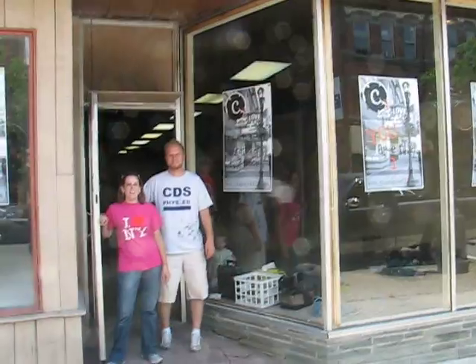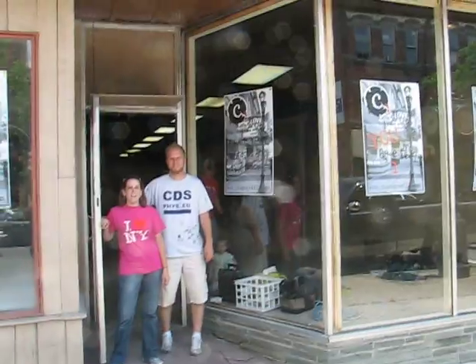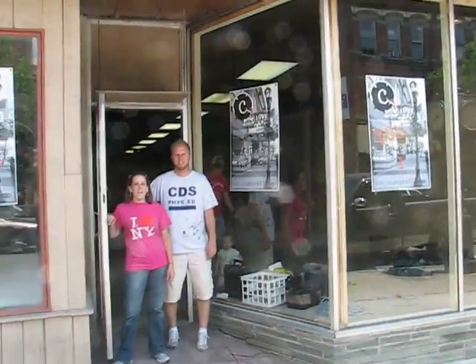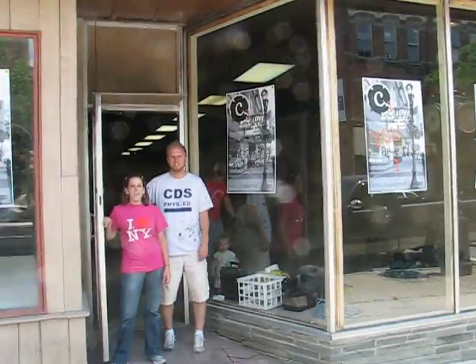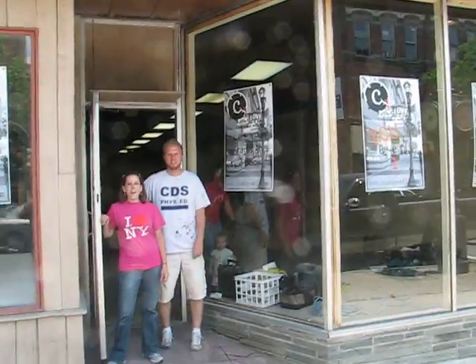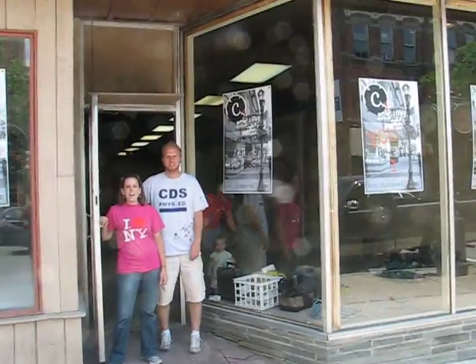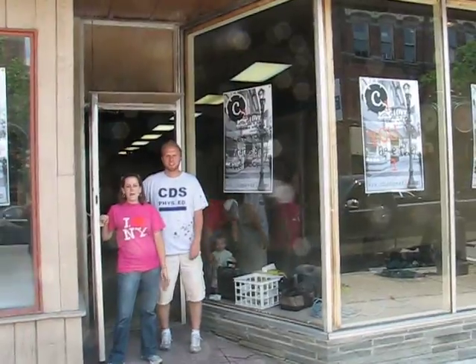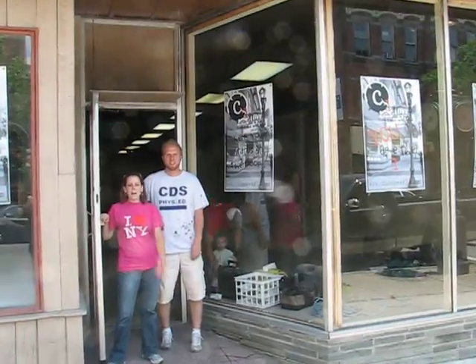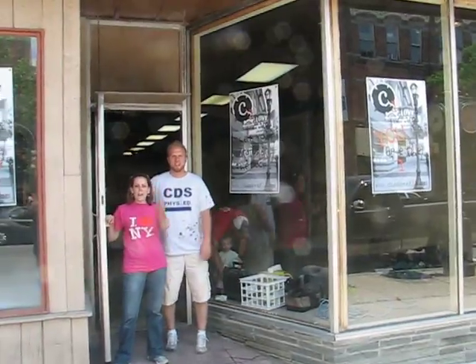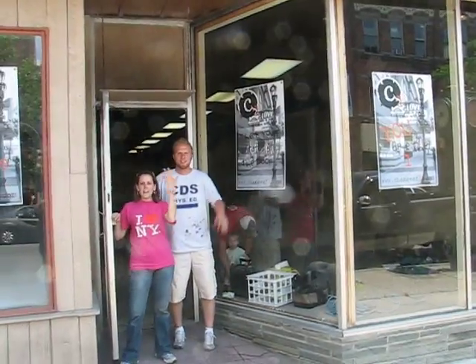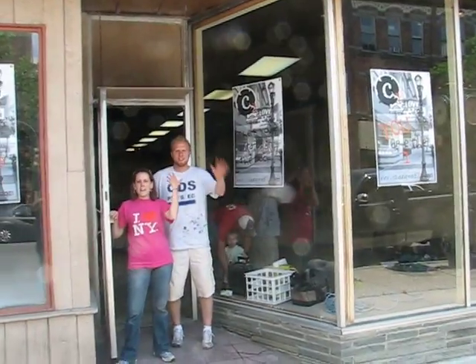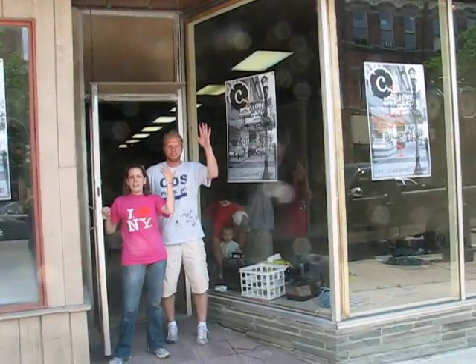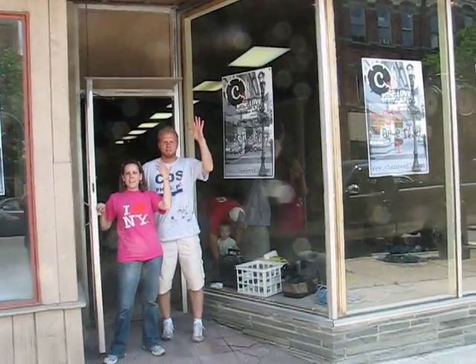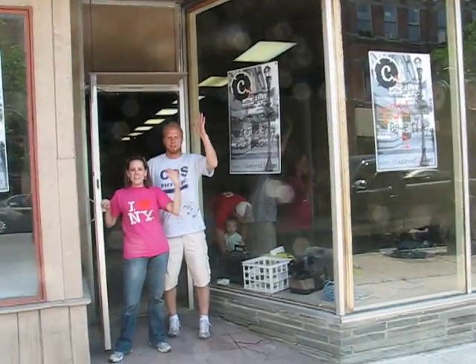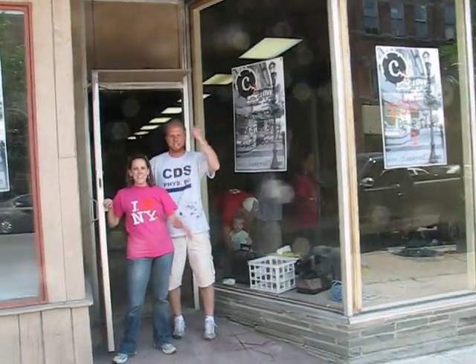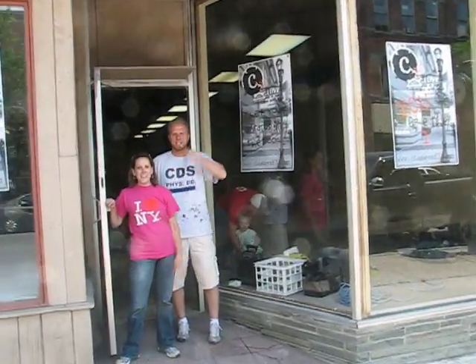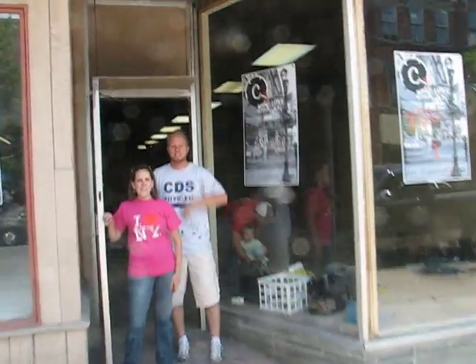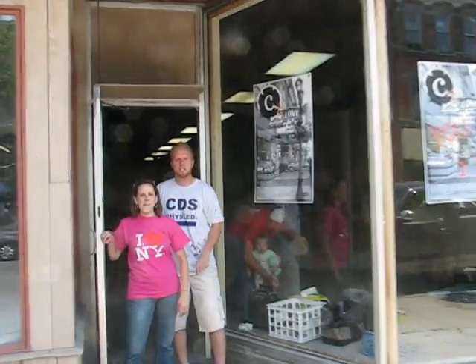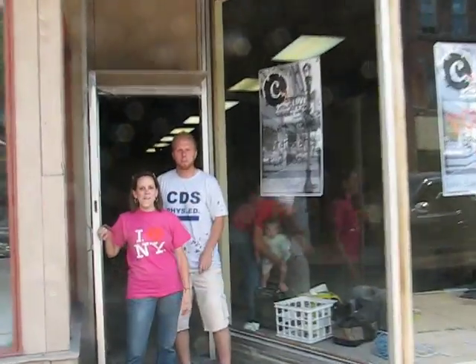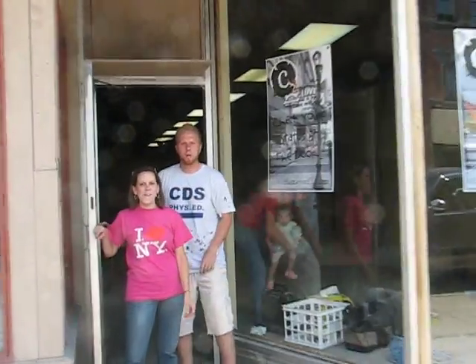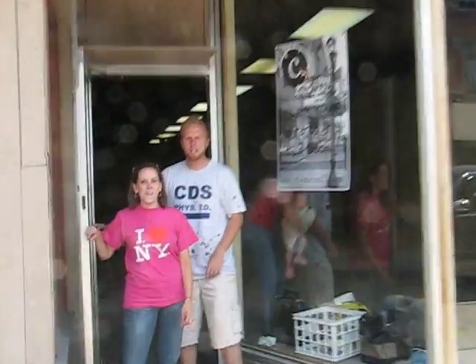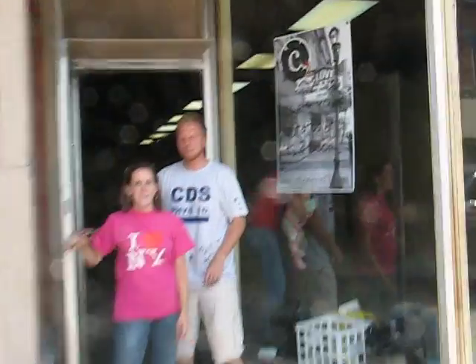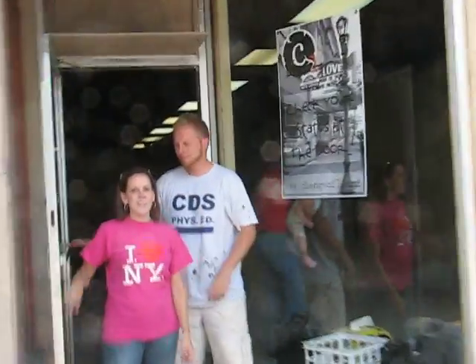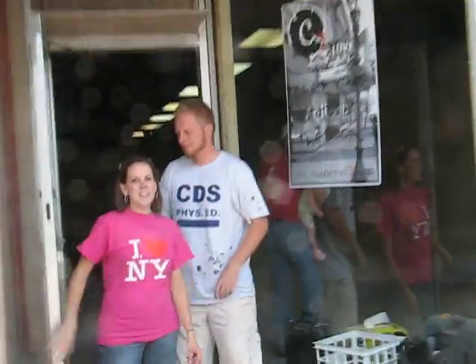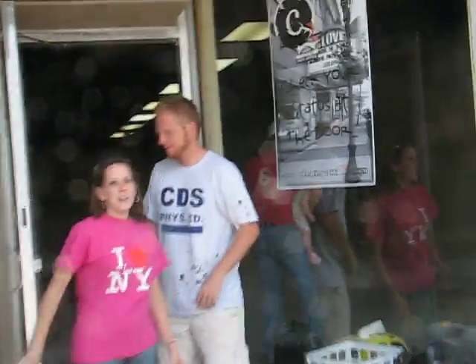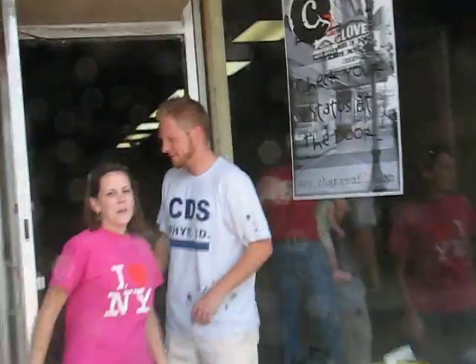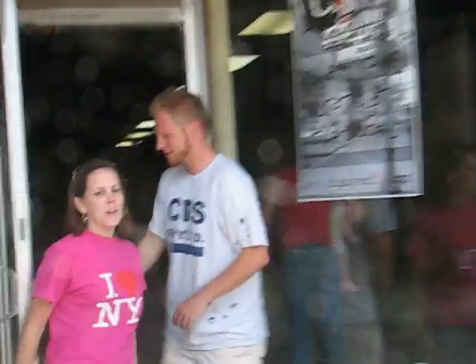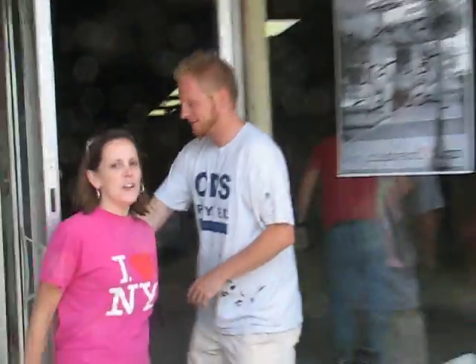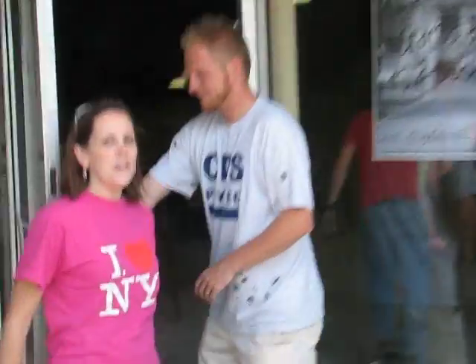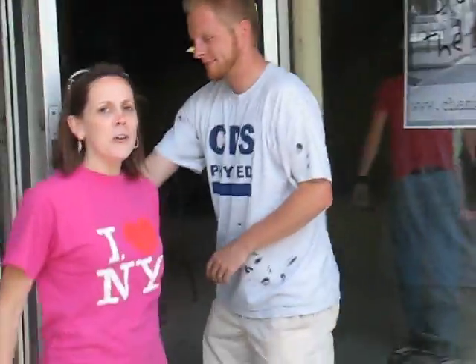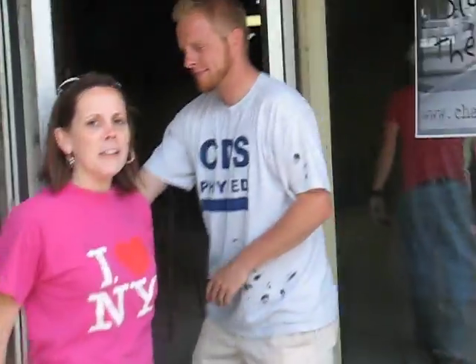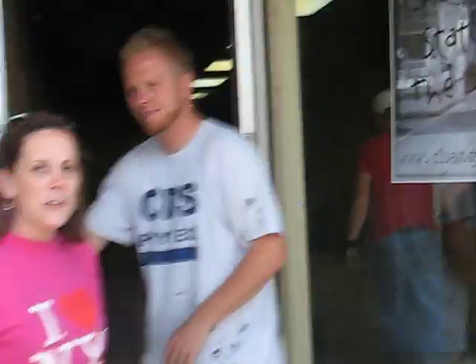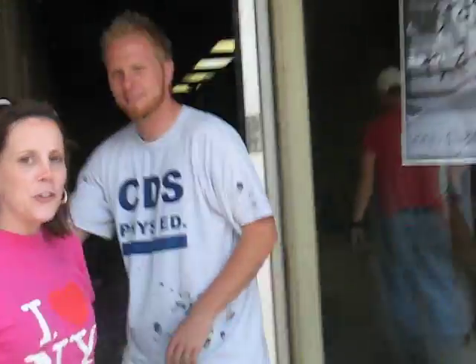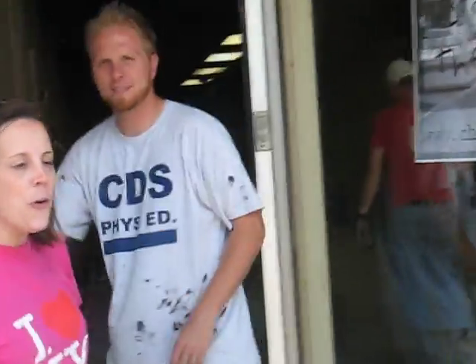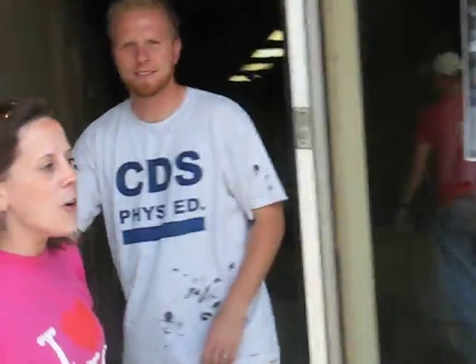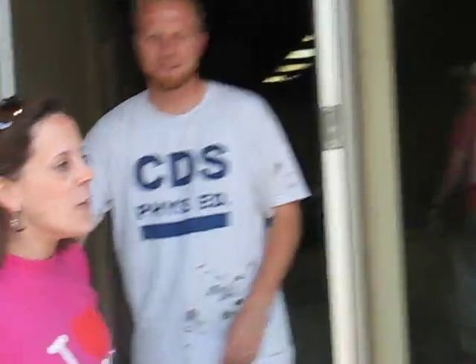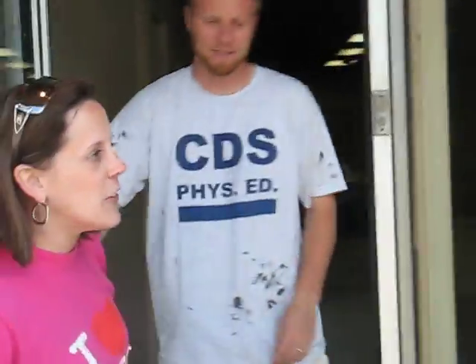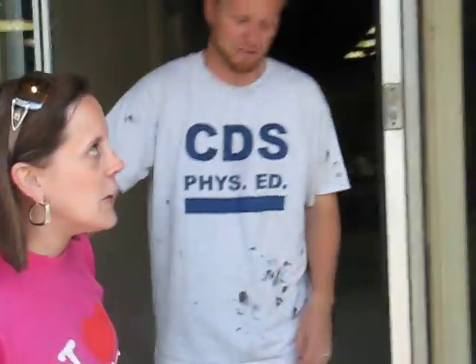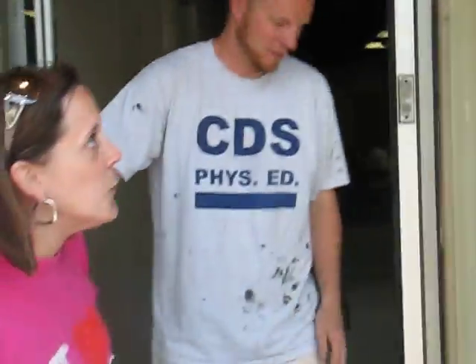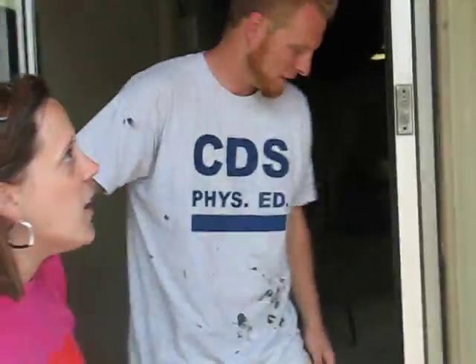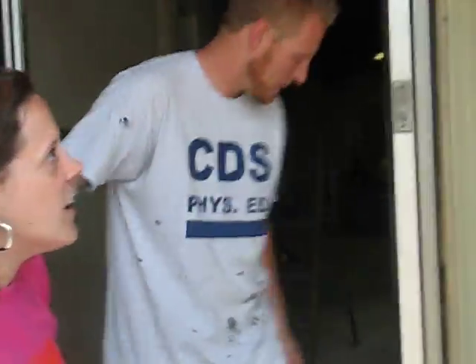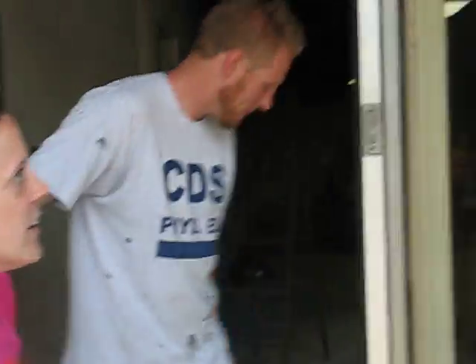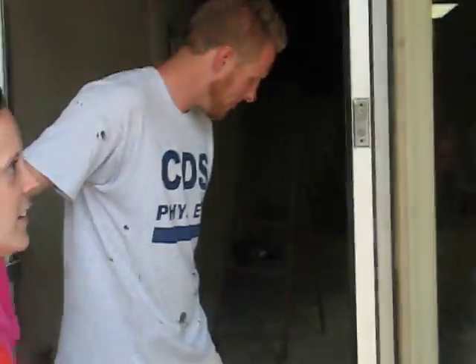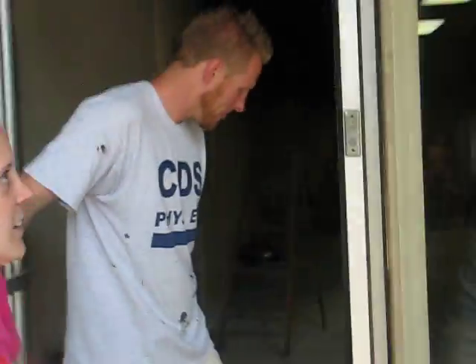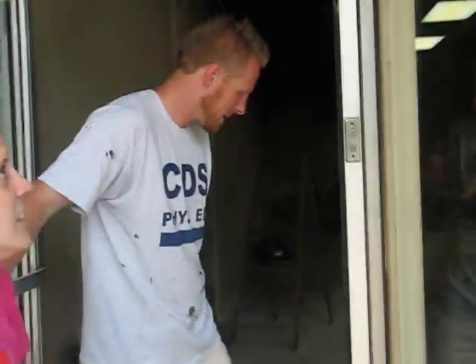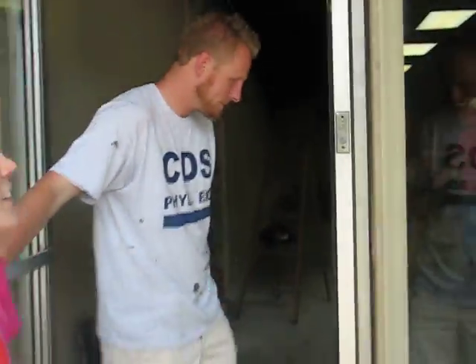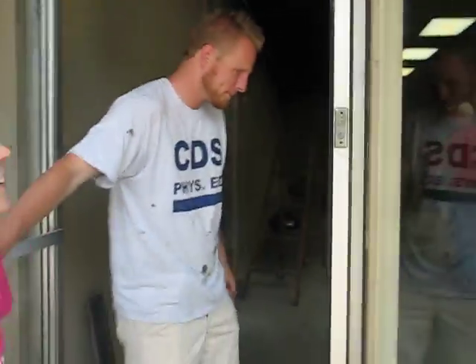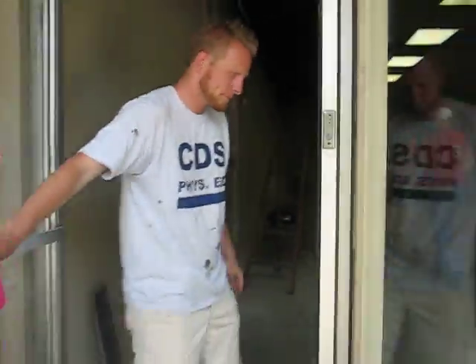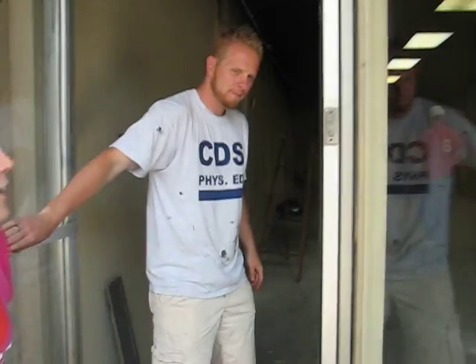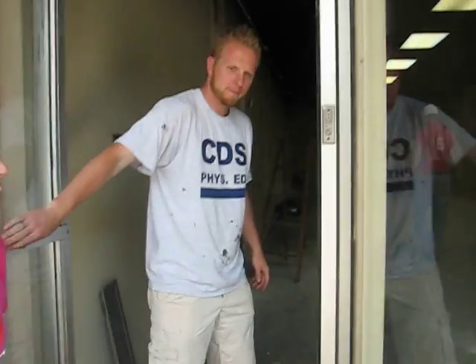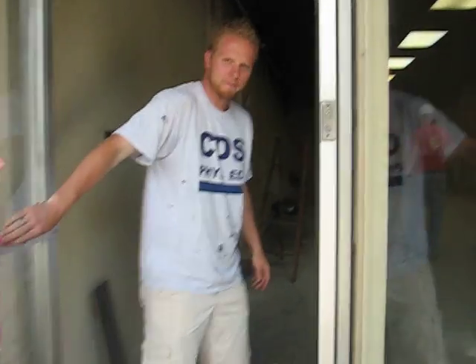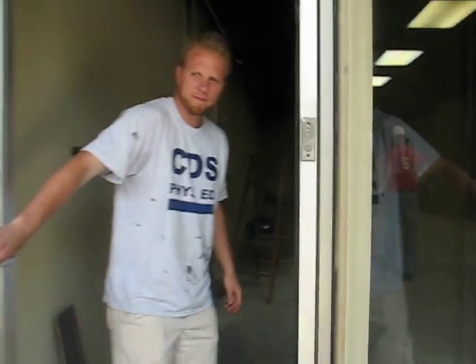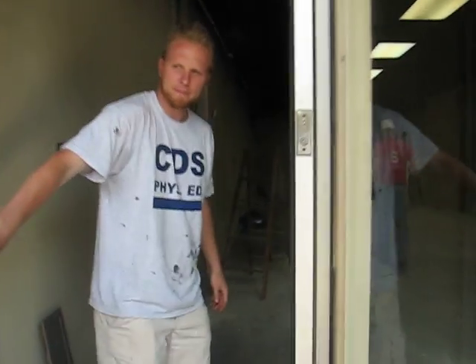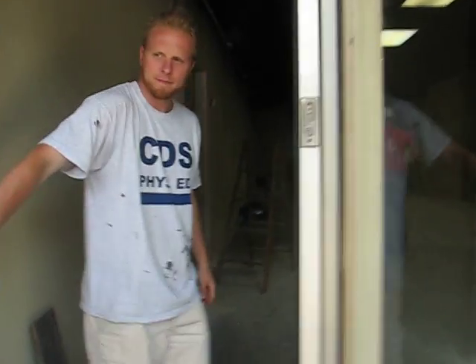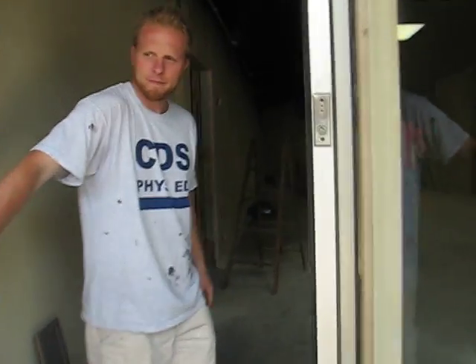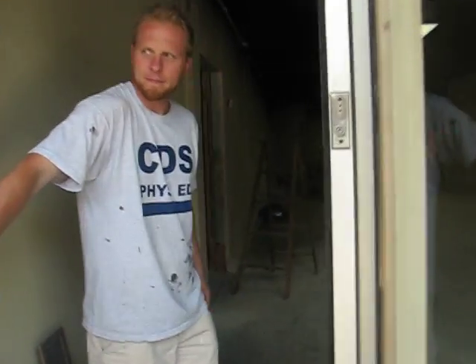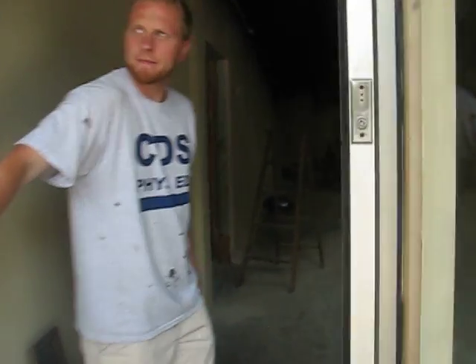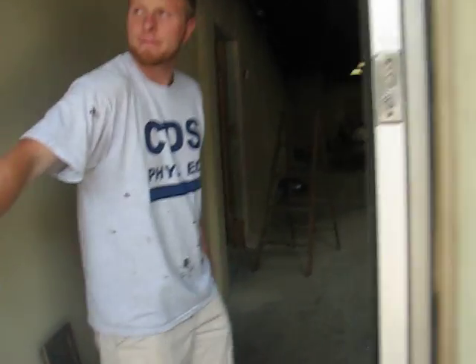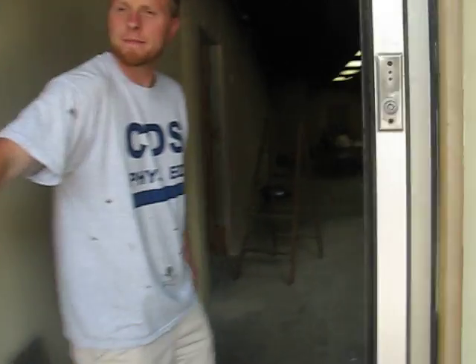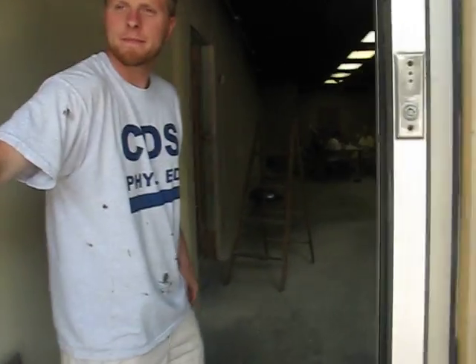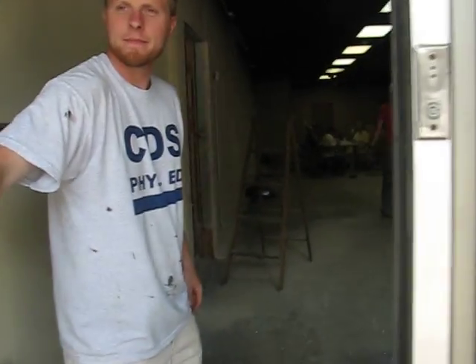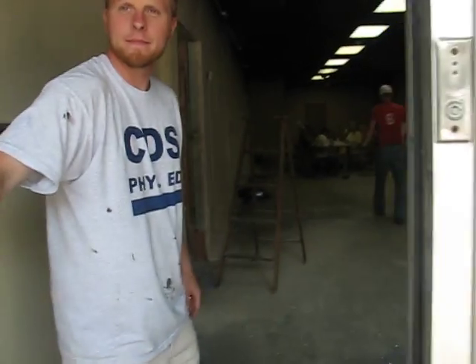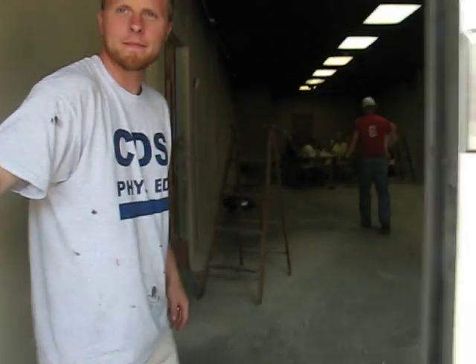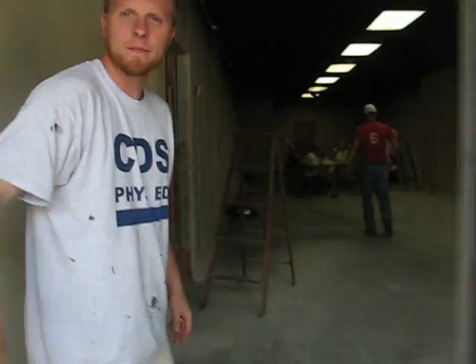All right, come on in. Come on in to C1. We're going to do a little tour of C1. Come on in the front door.